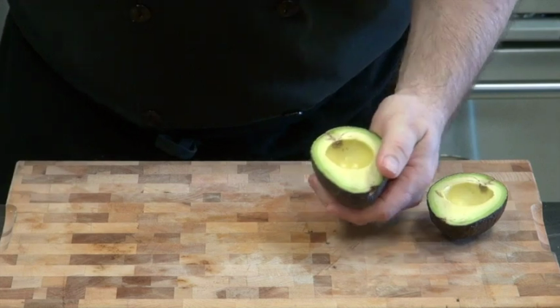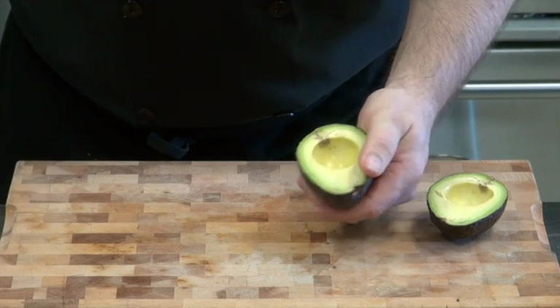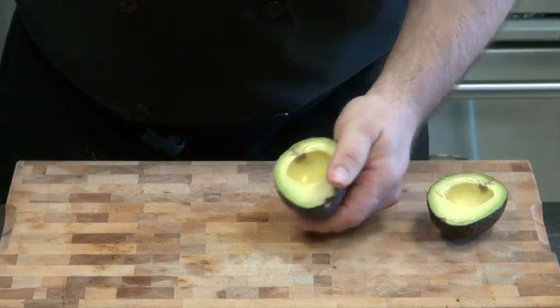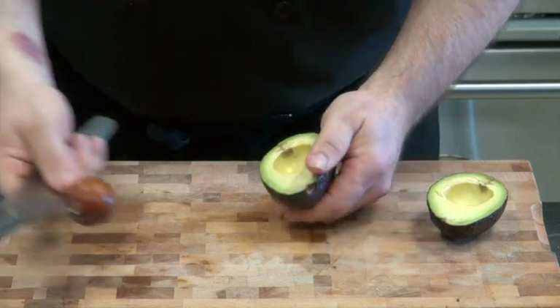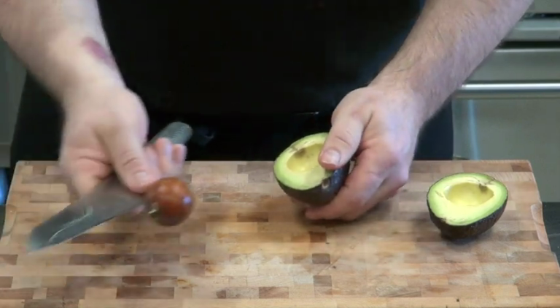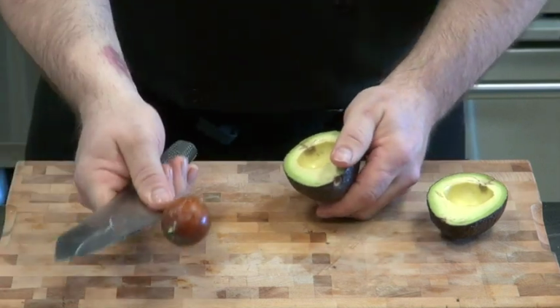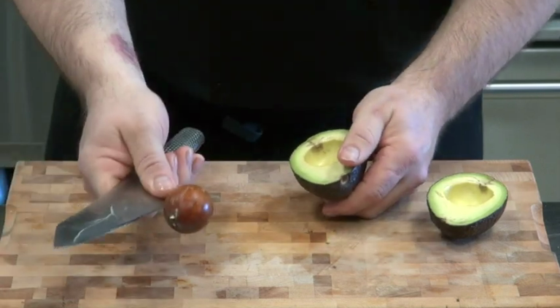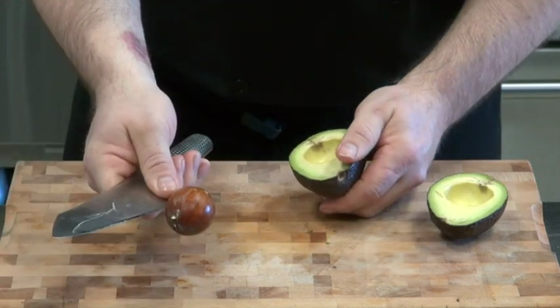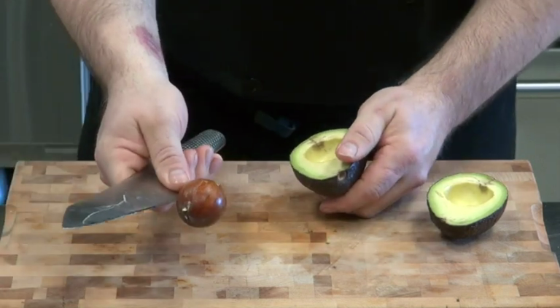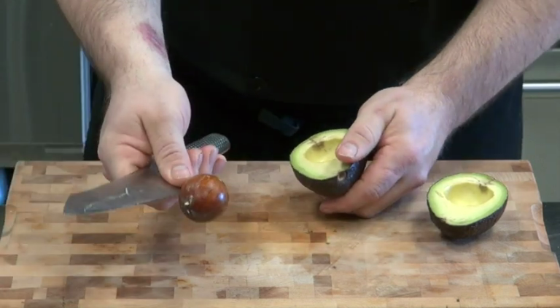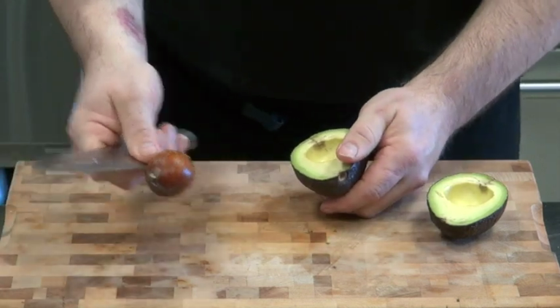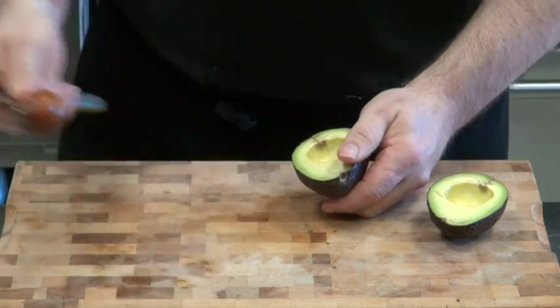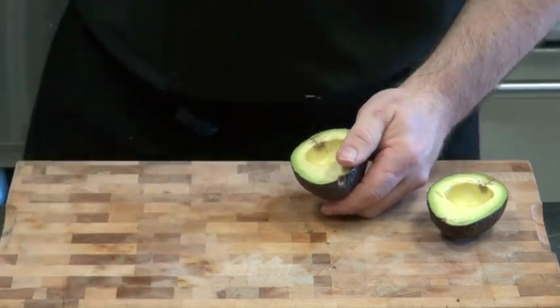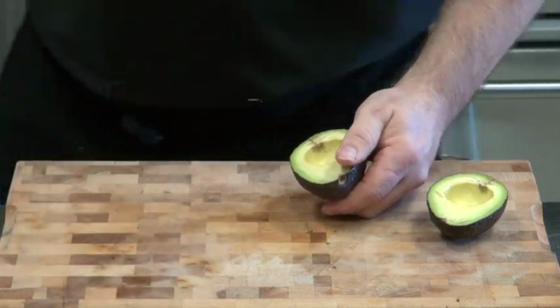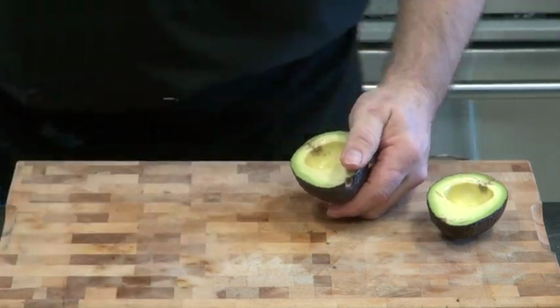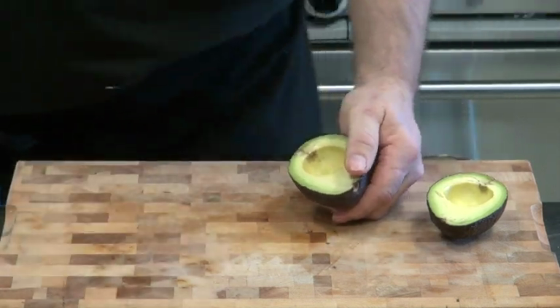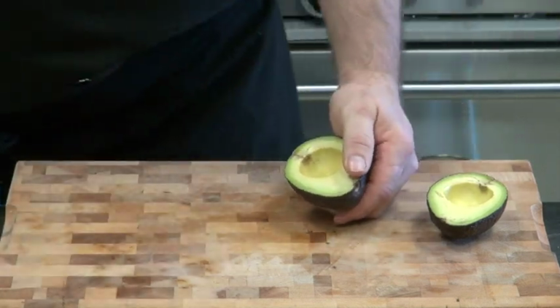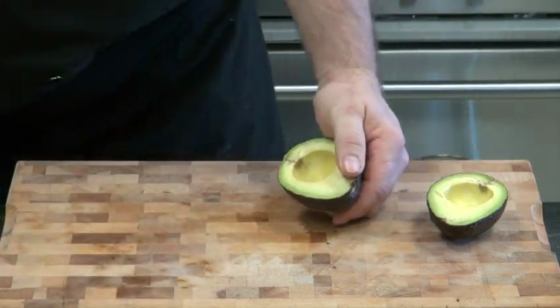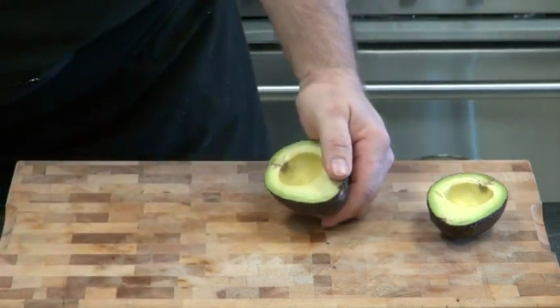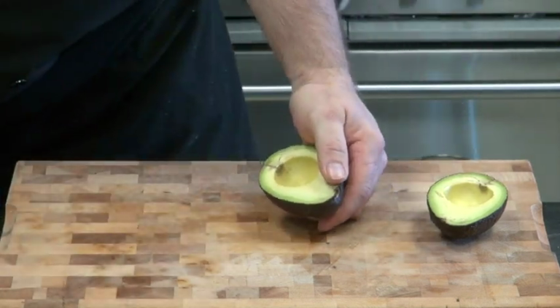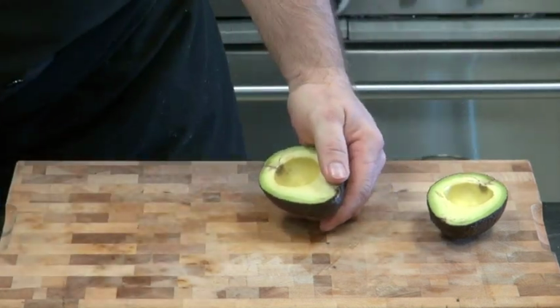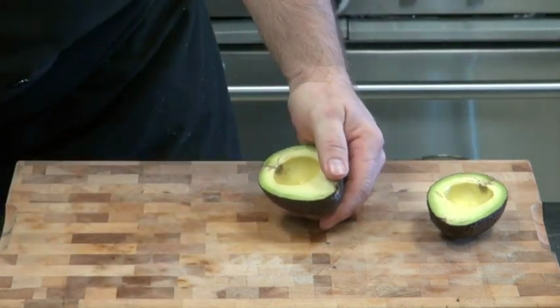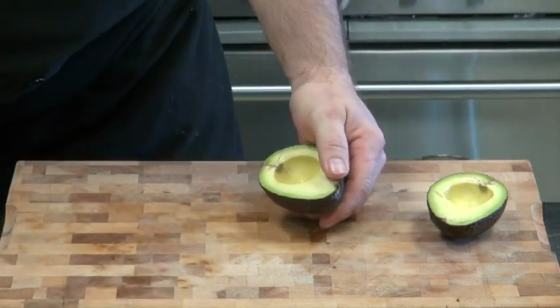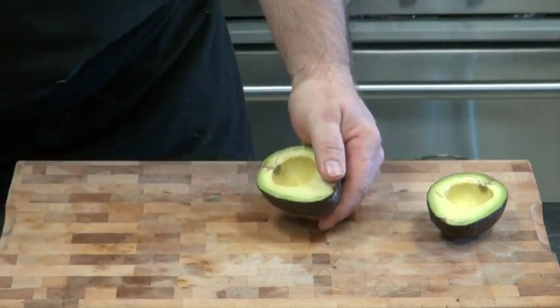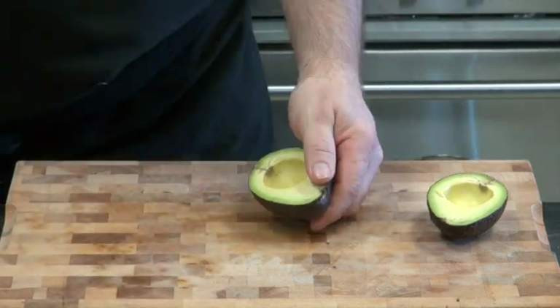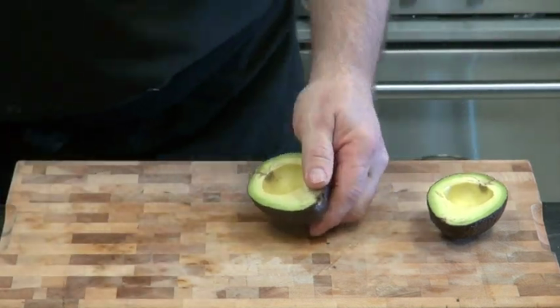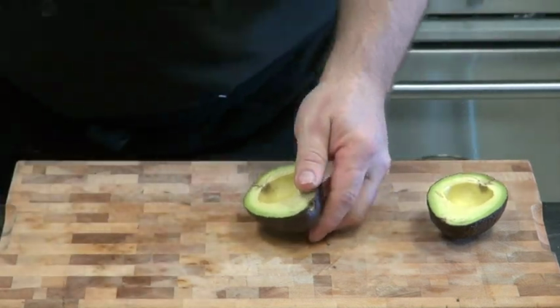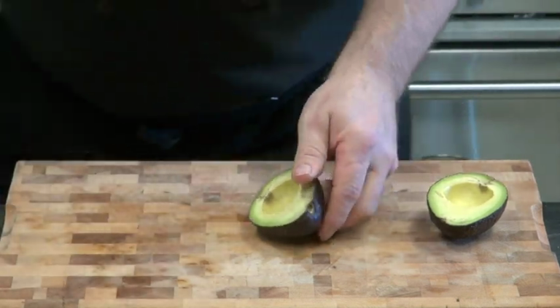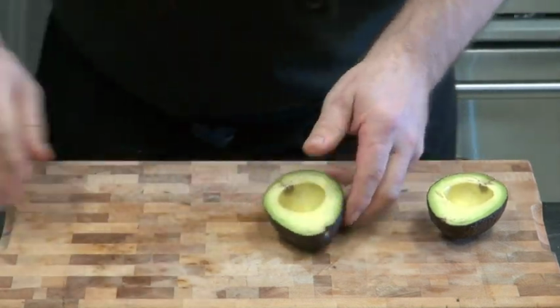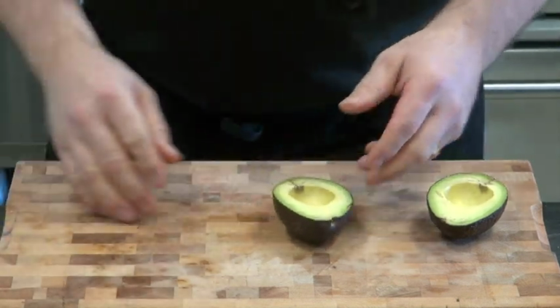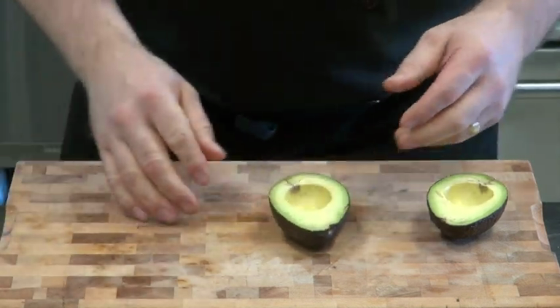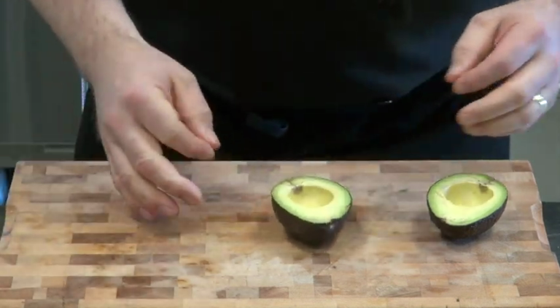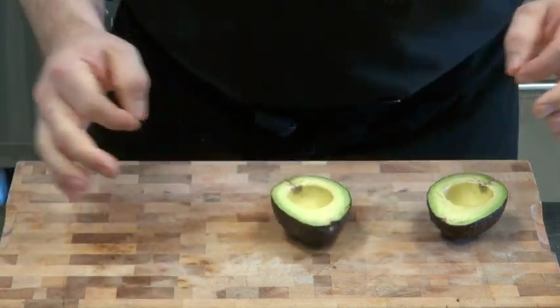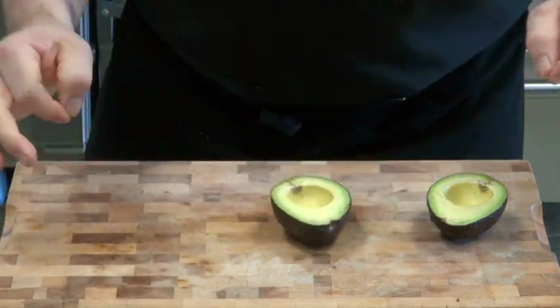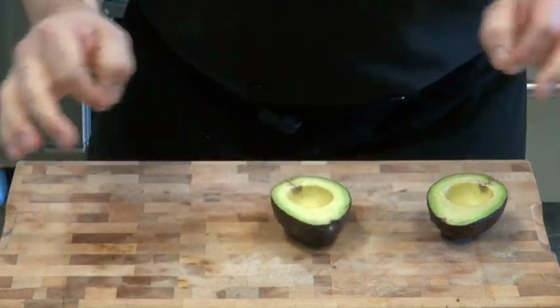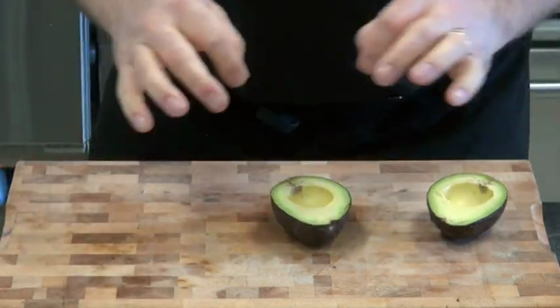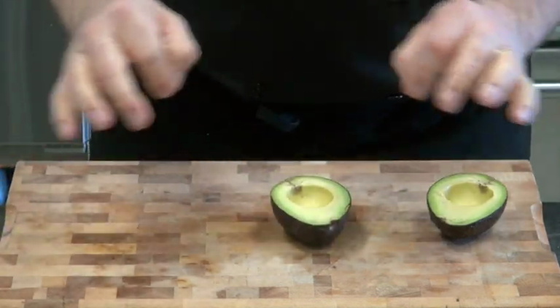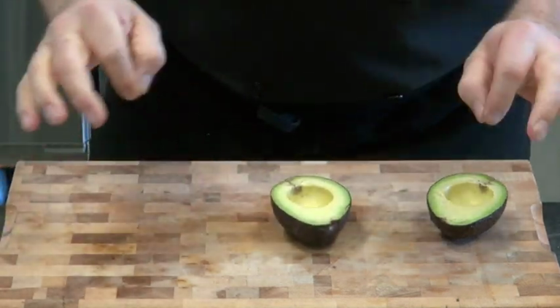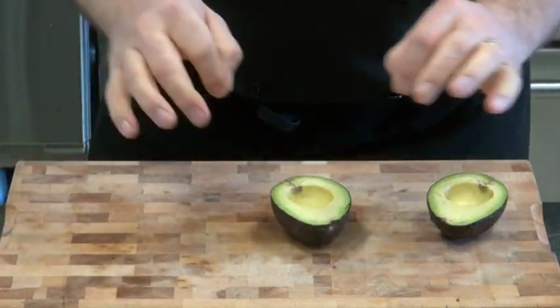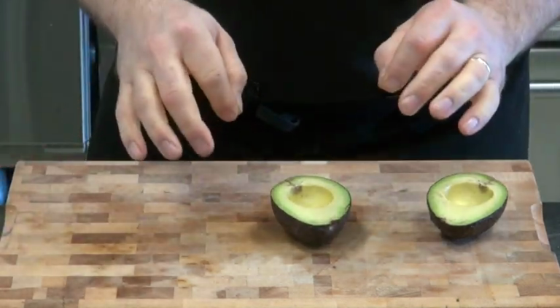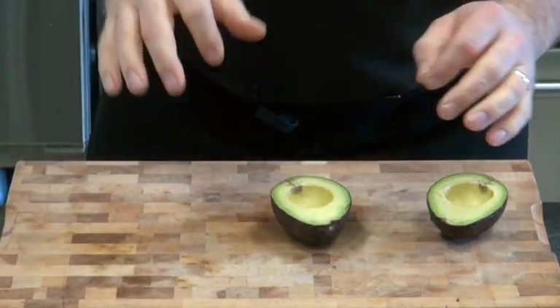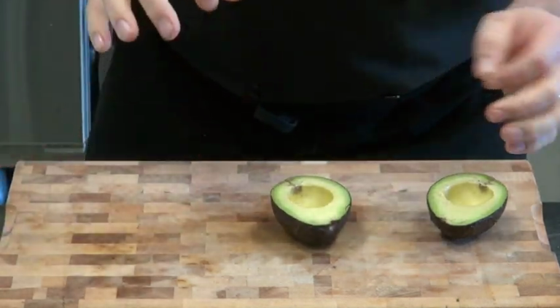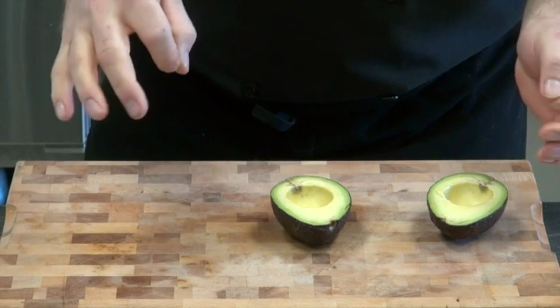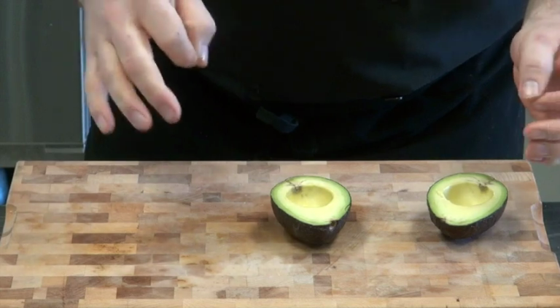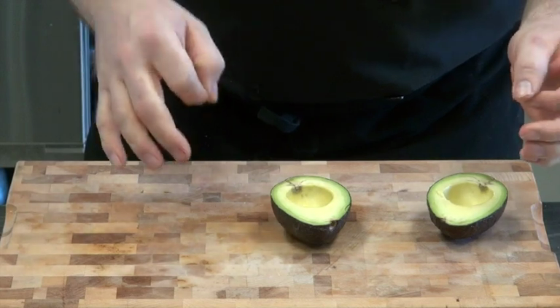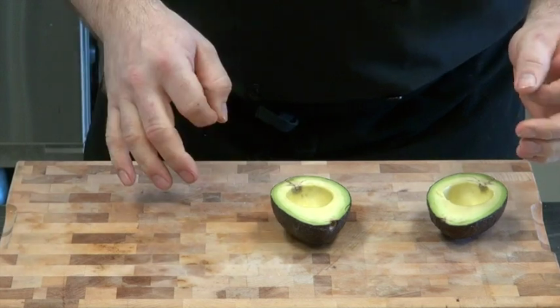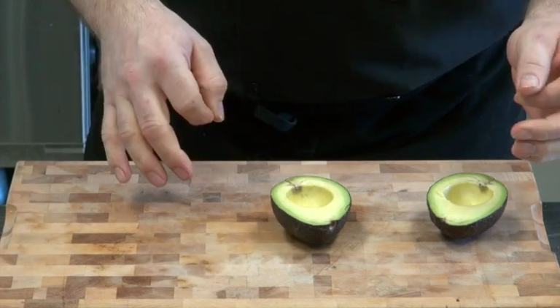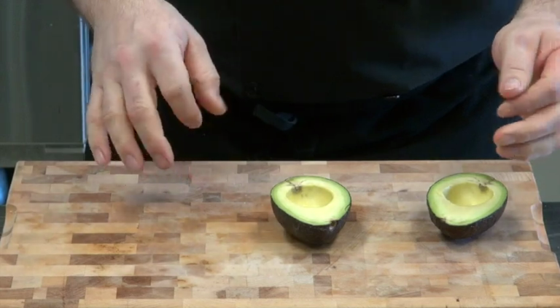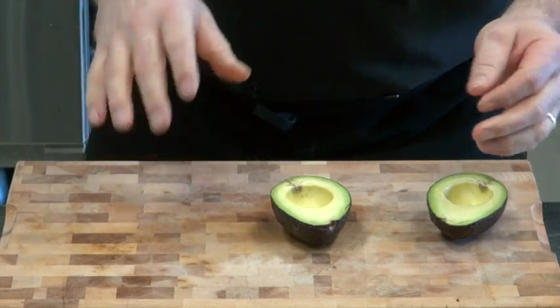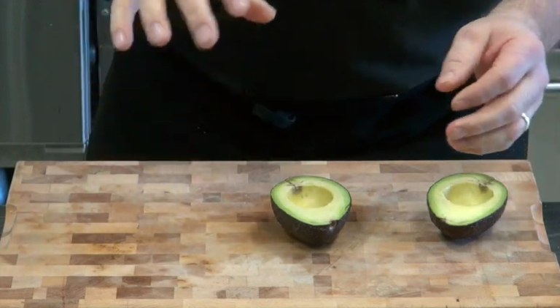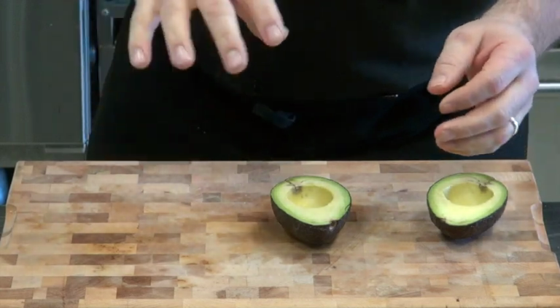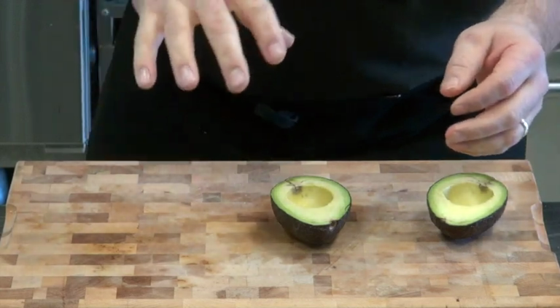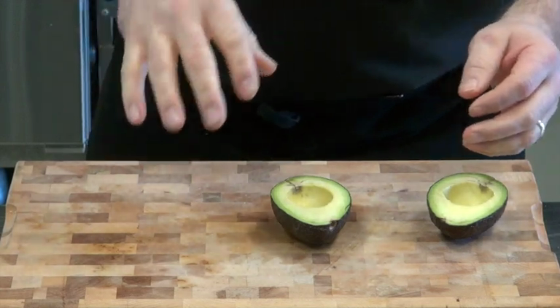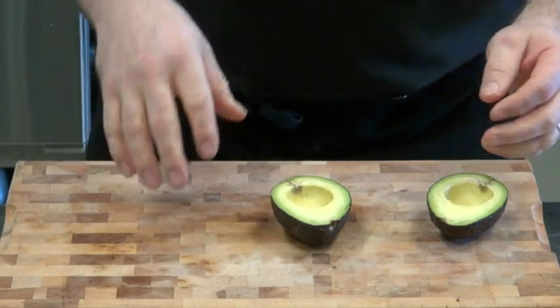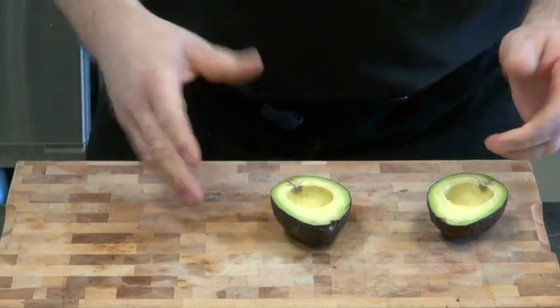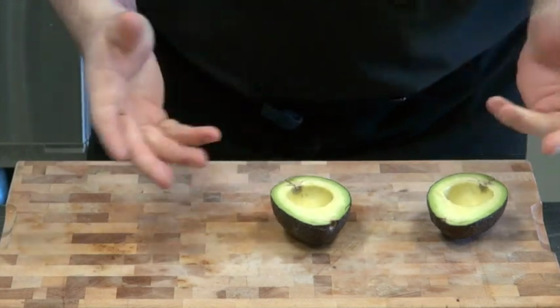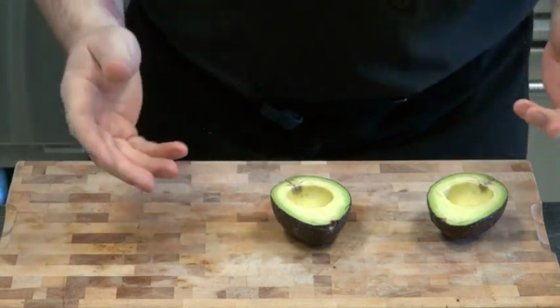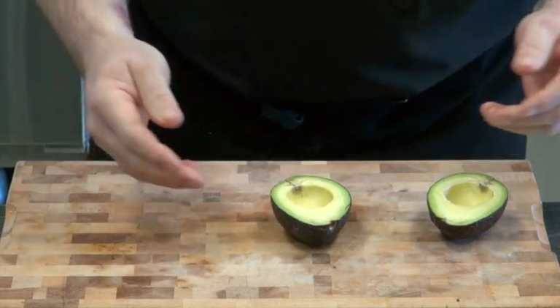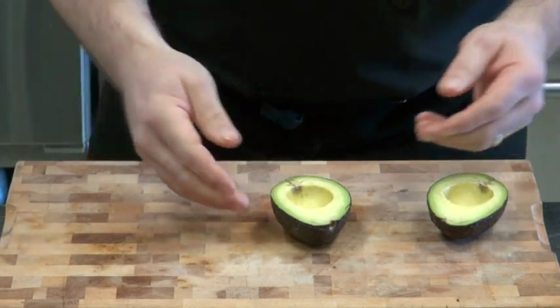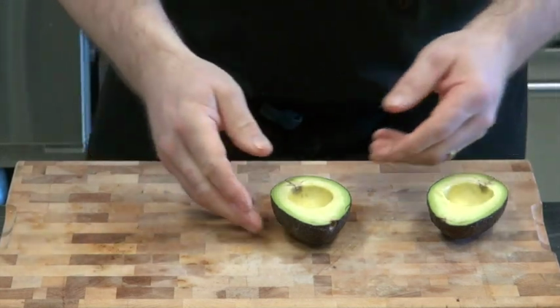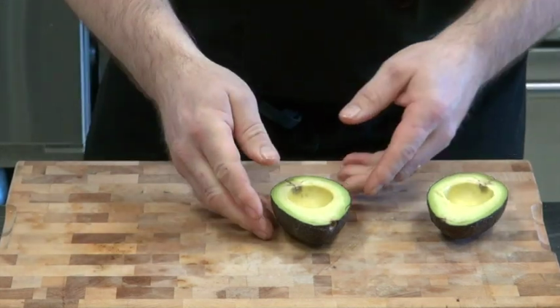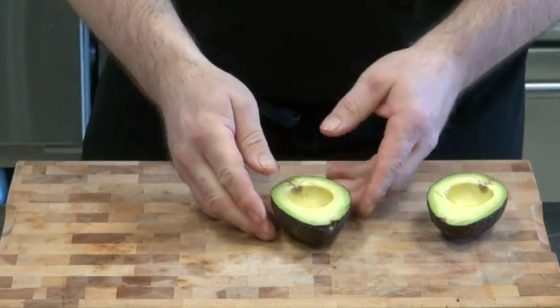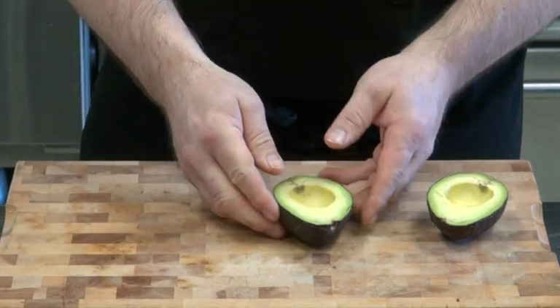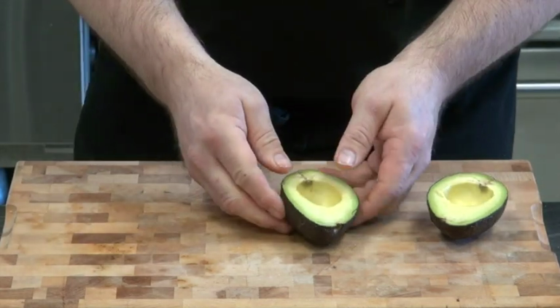That does not go into the stock pot. Of course, if you want to put a couple of toothpicks in it and put it on a glass of water, you get a cool plant.